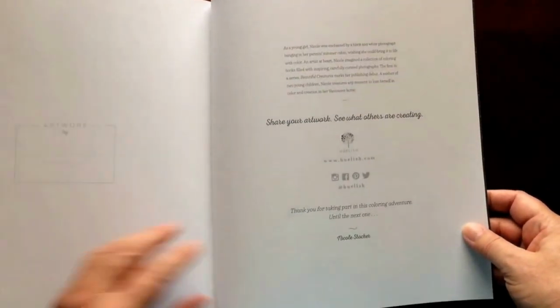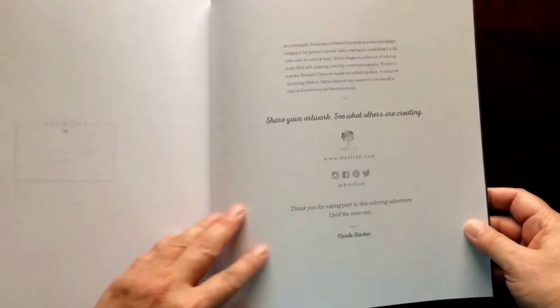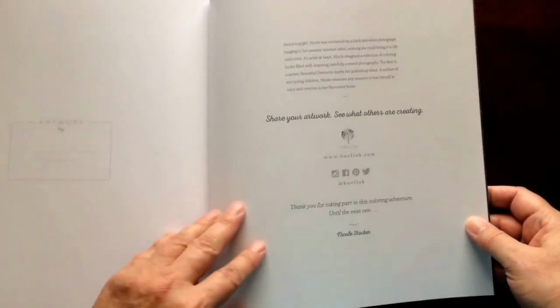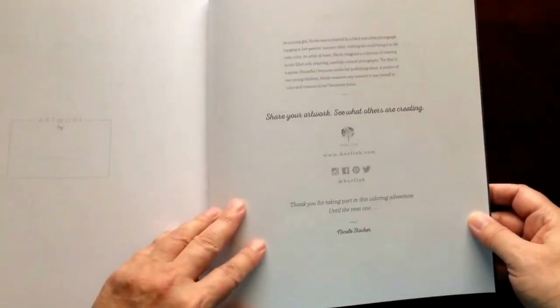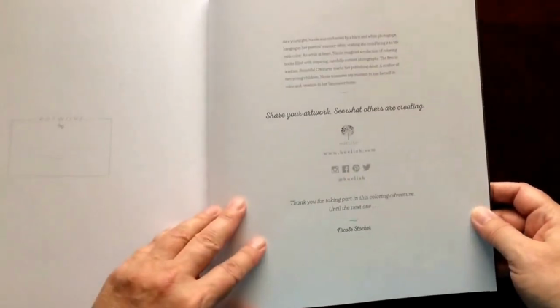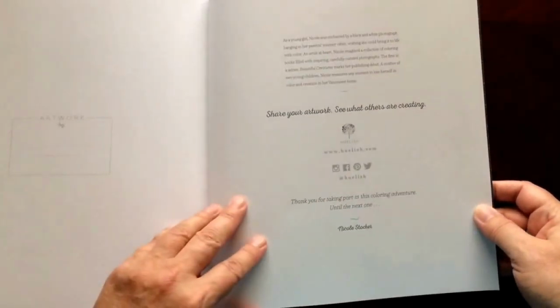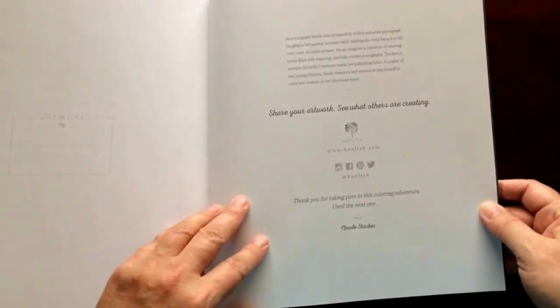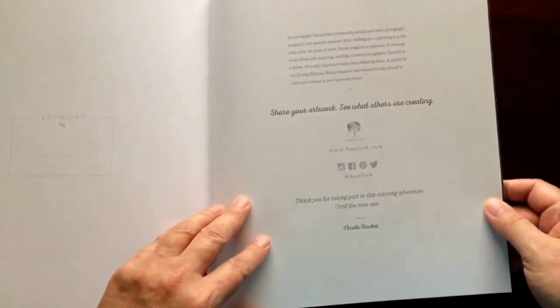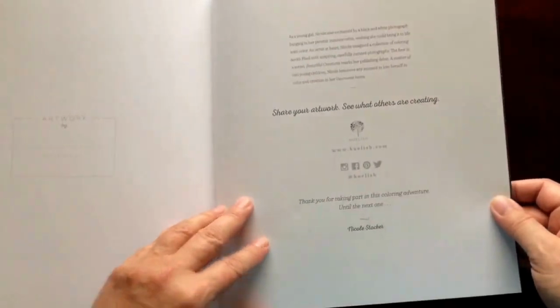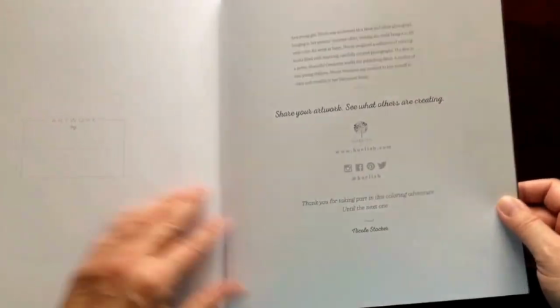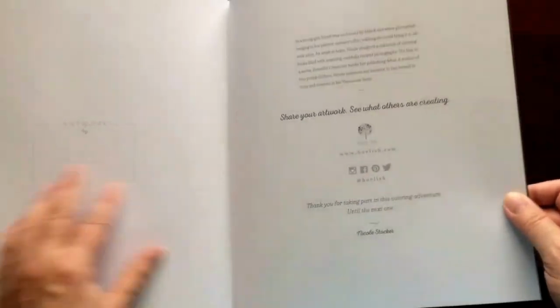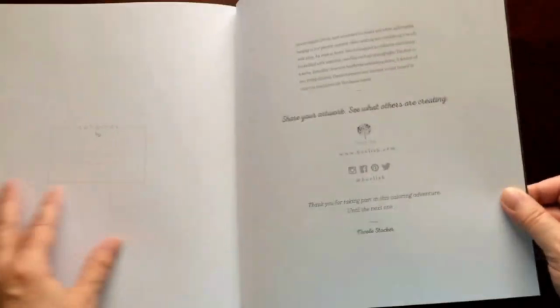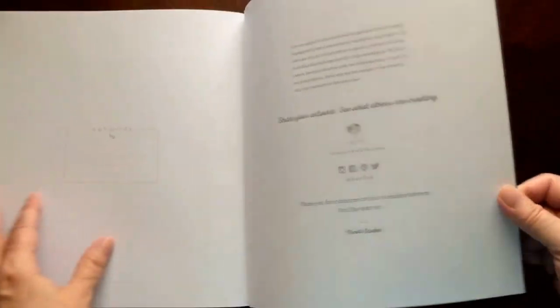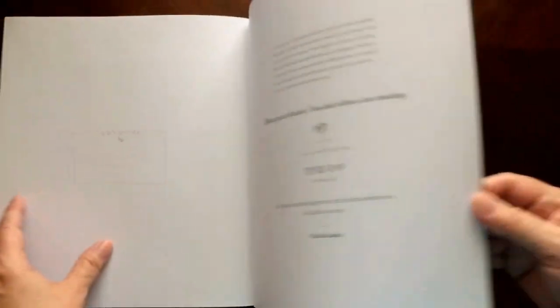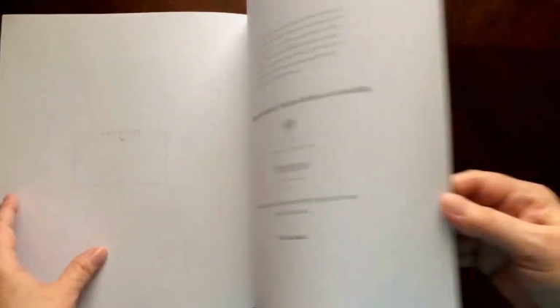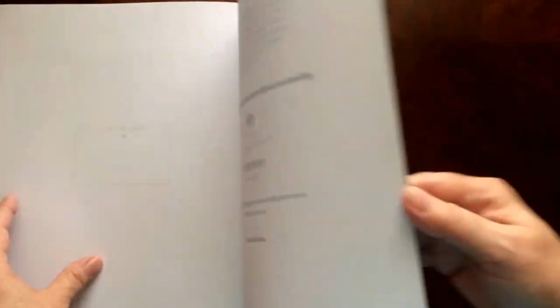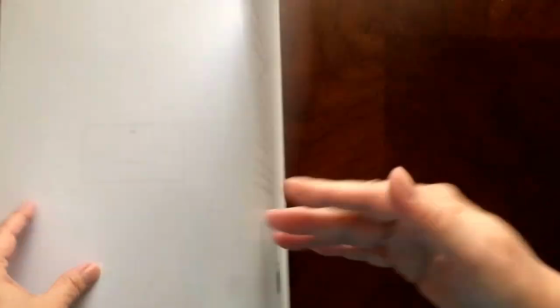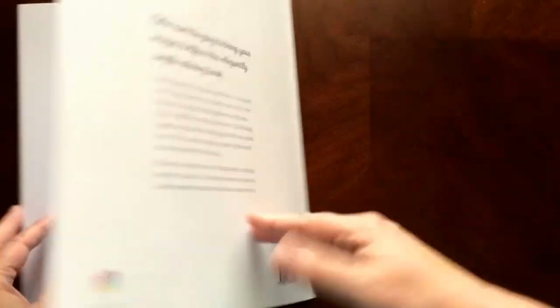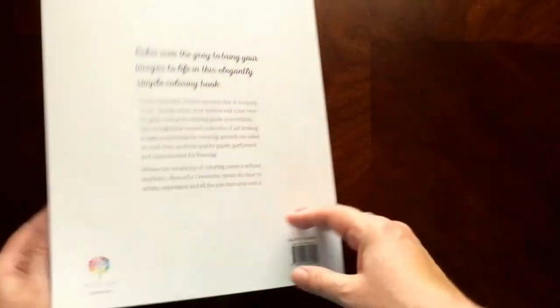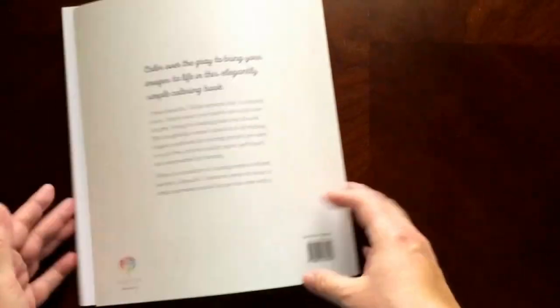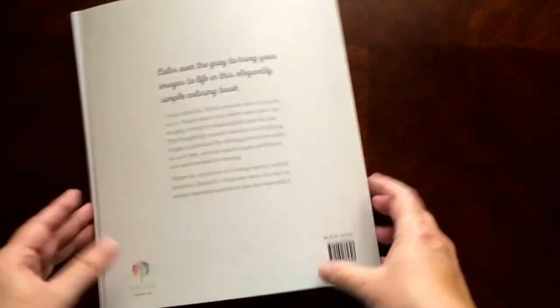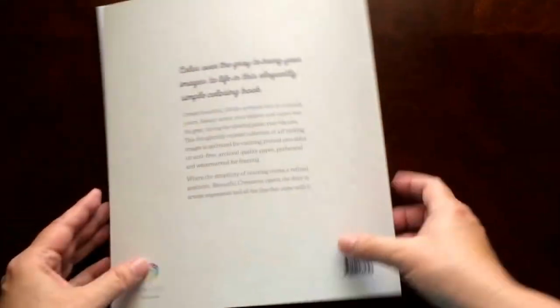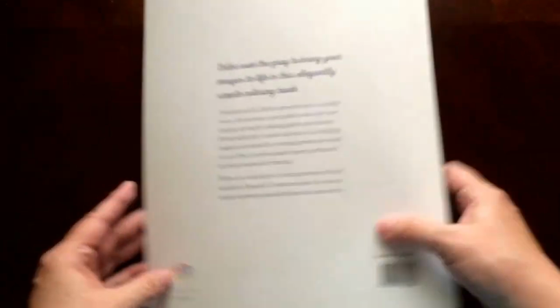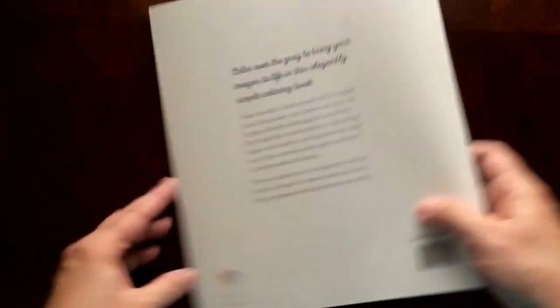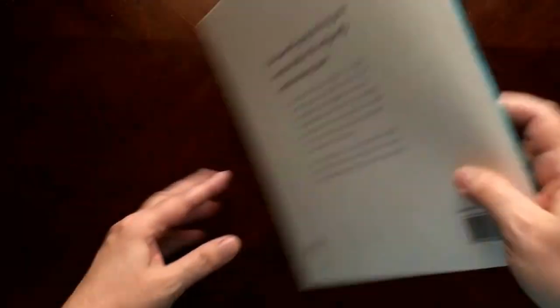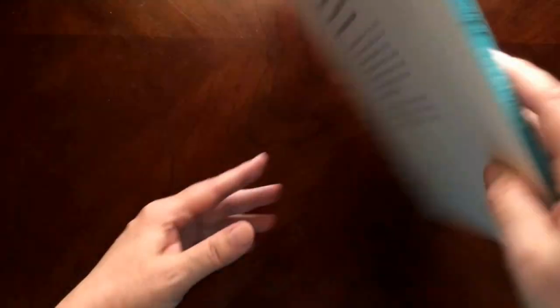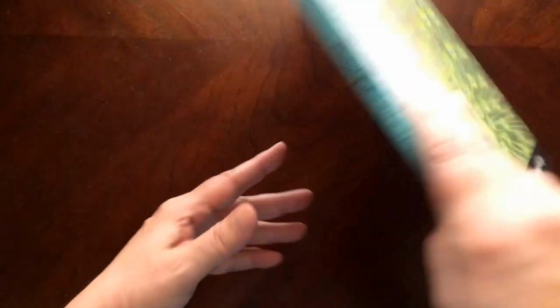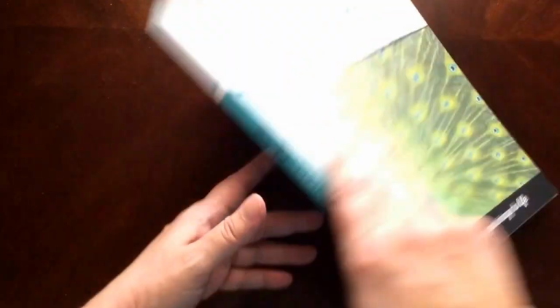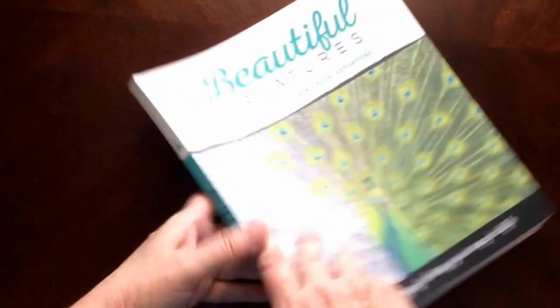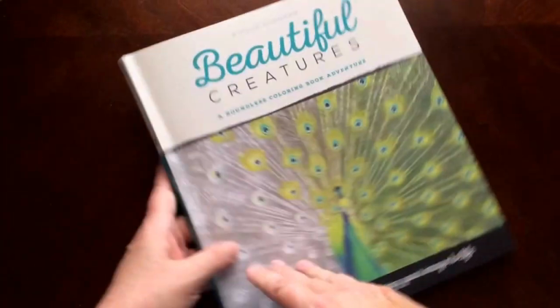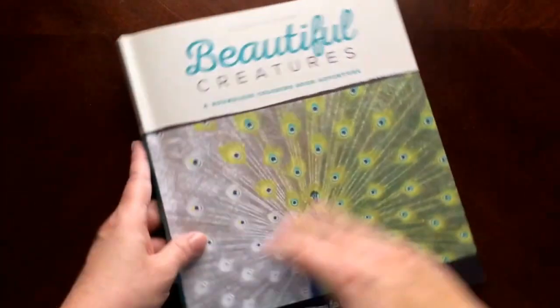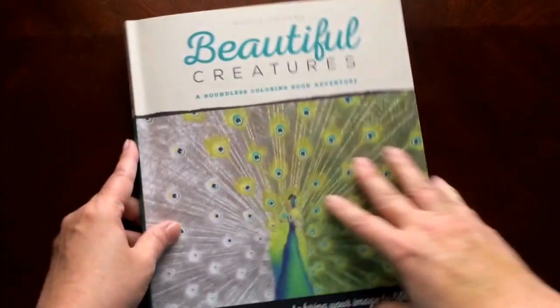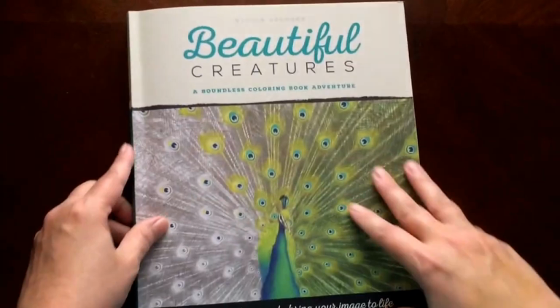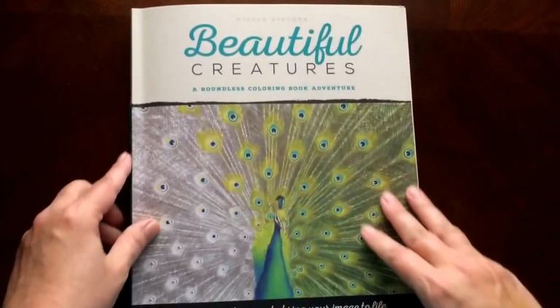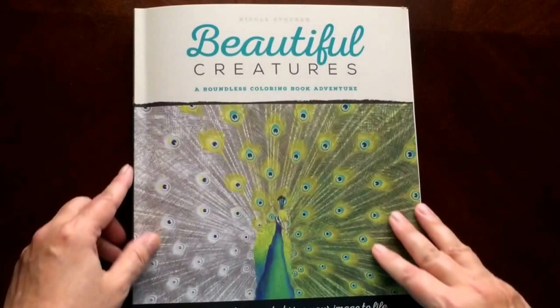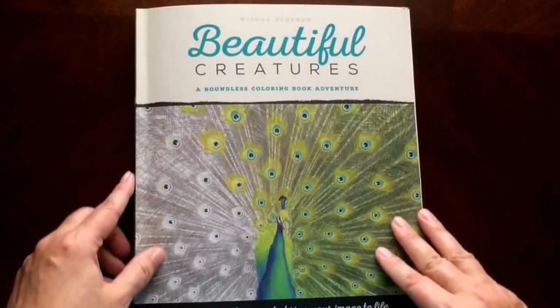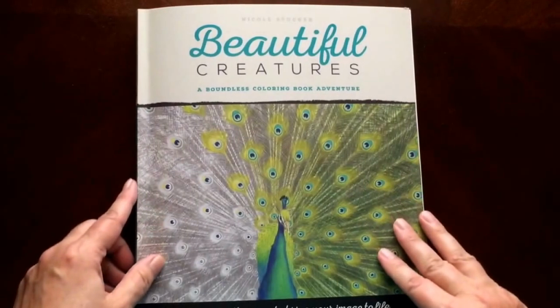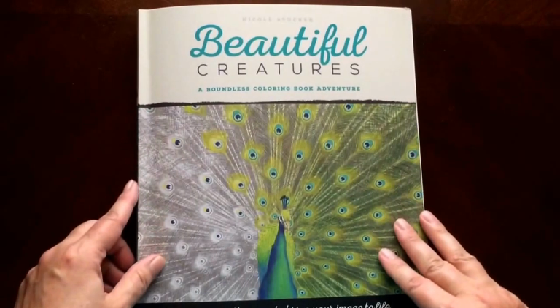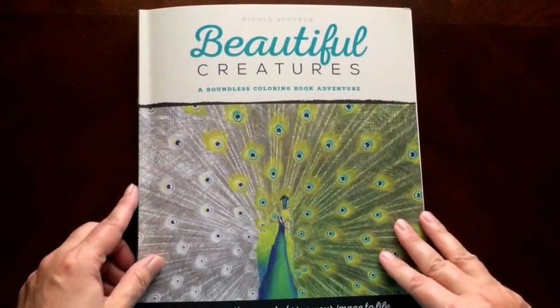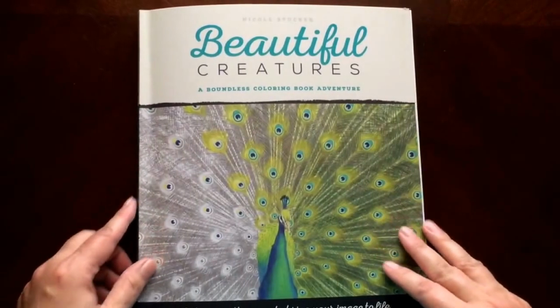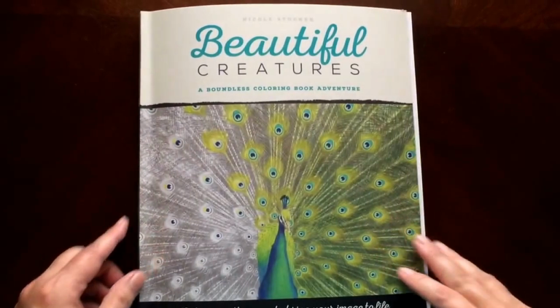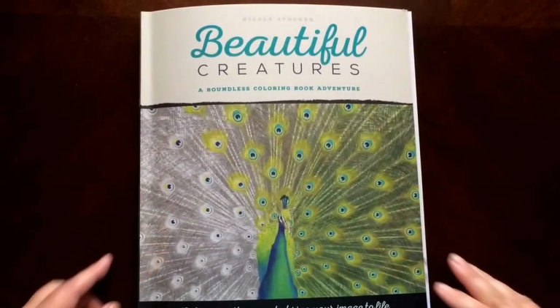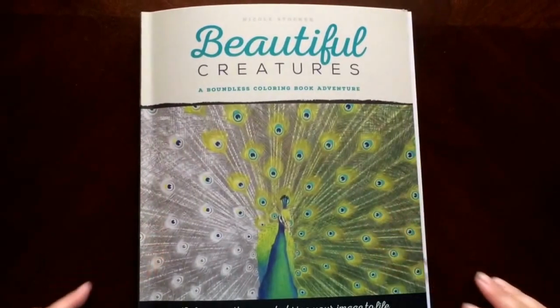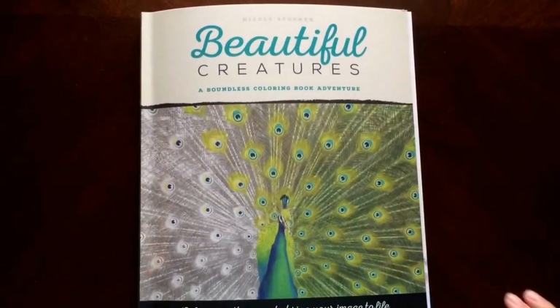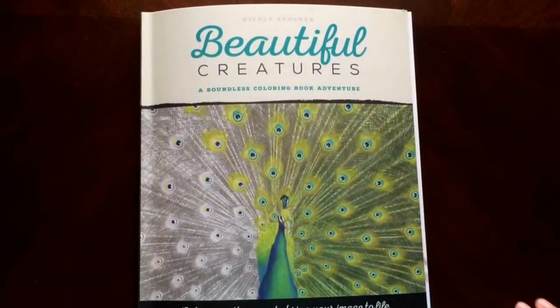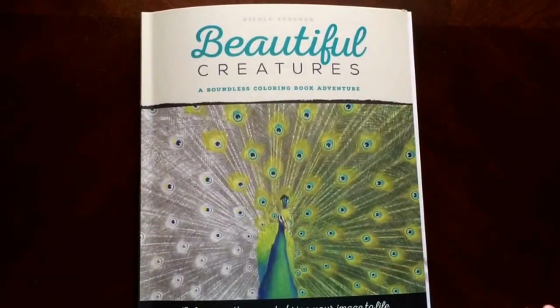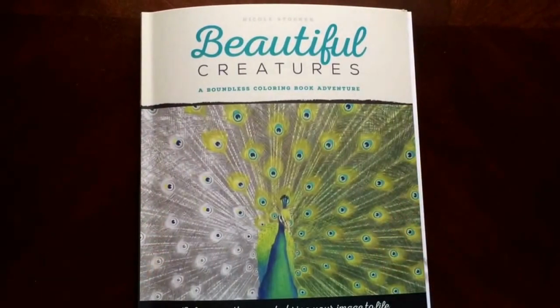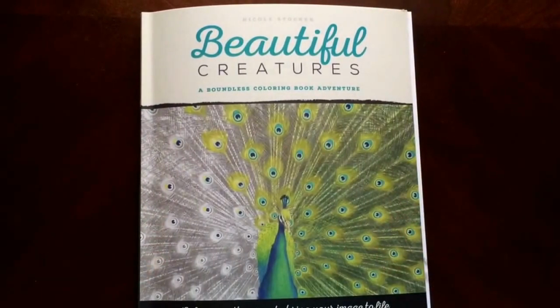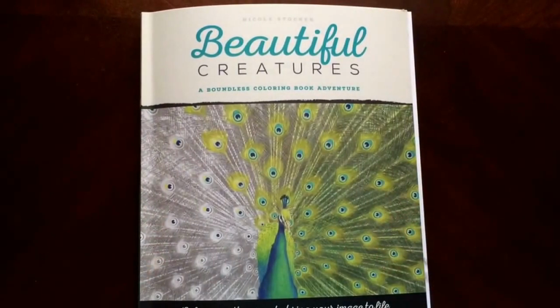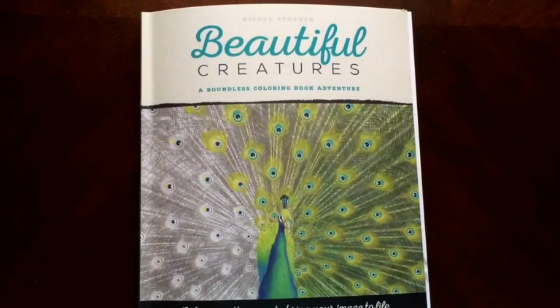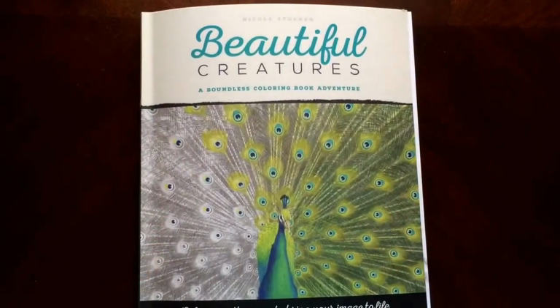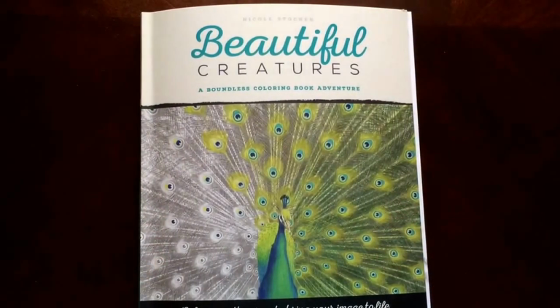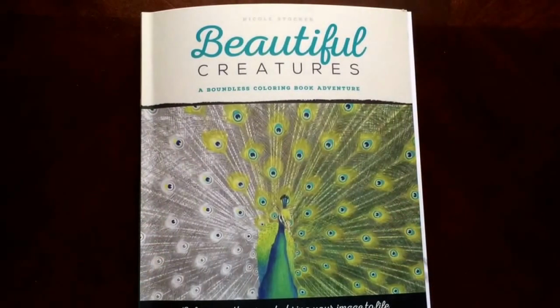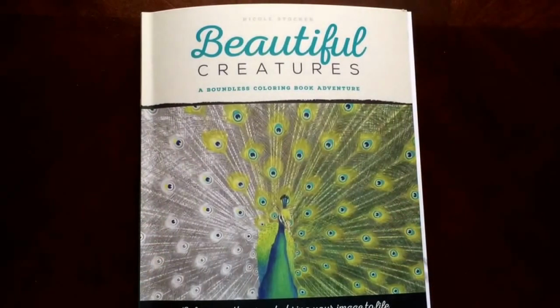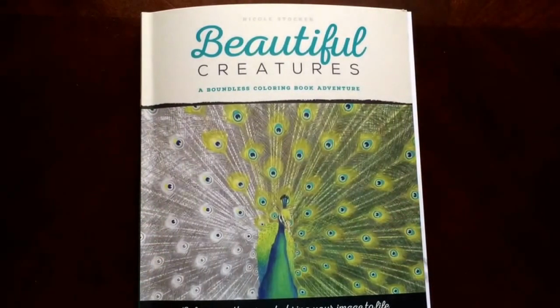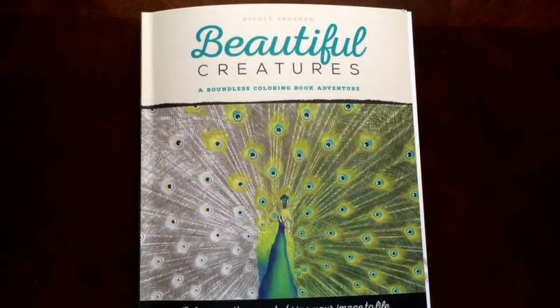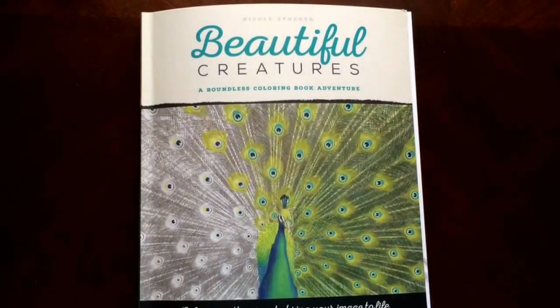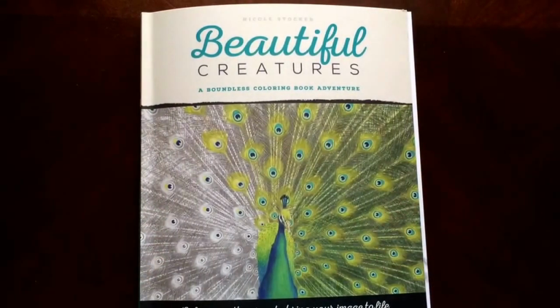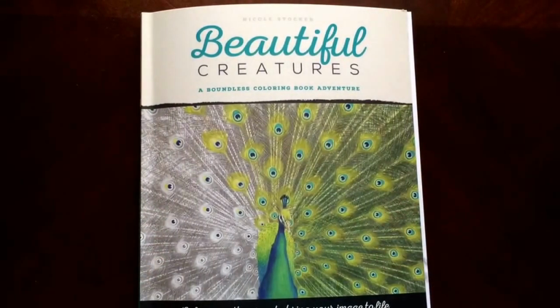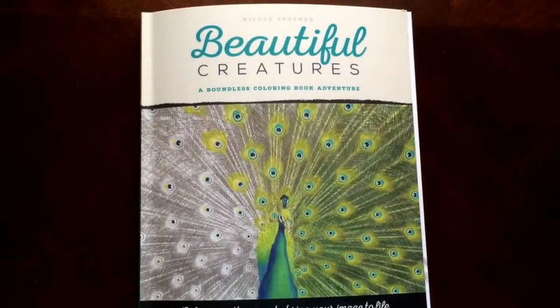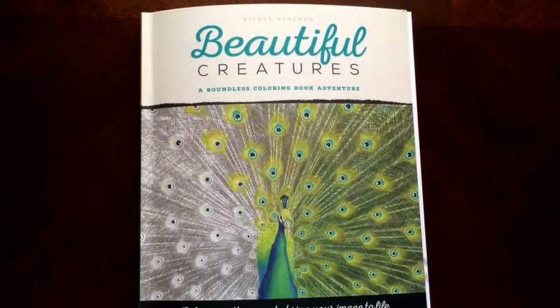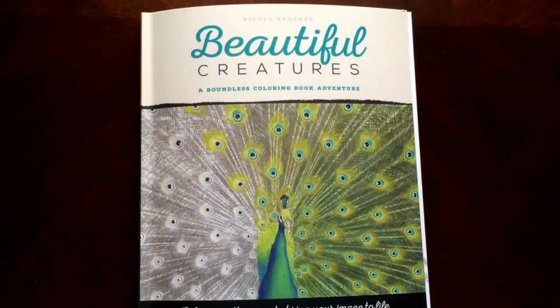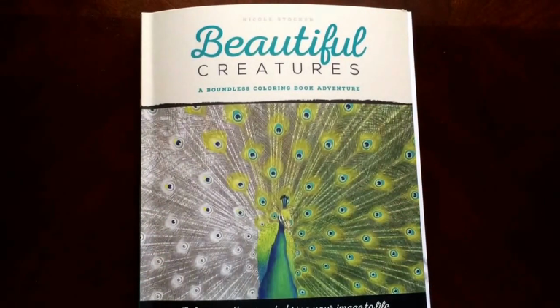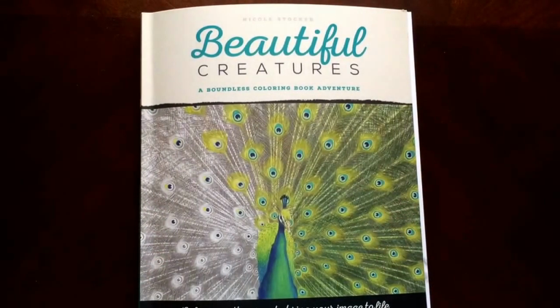And there you have it. Beautiful Creatures by Nicole Stocker.